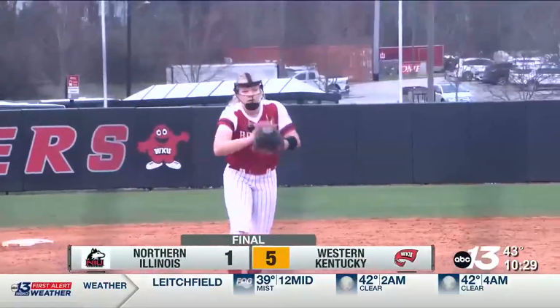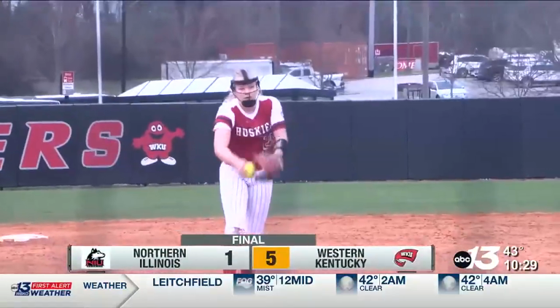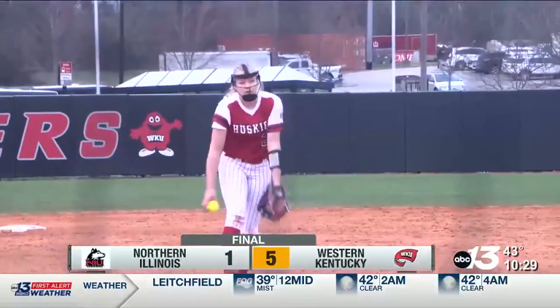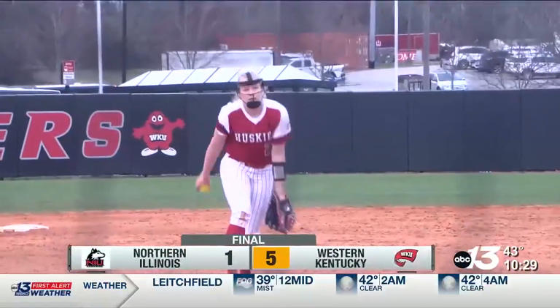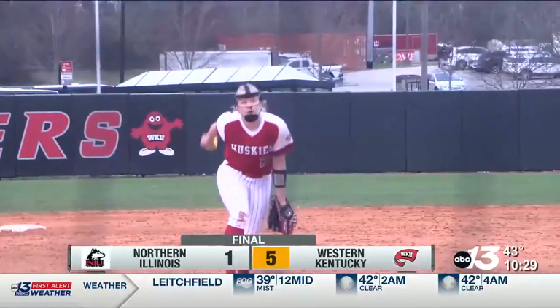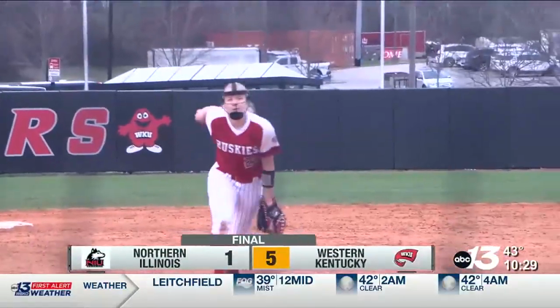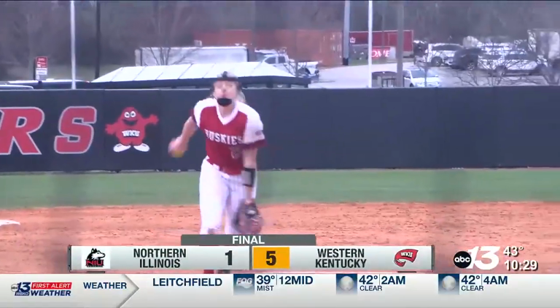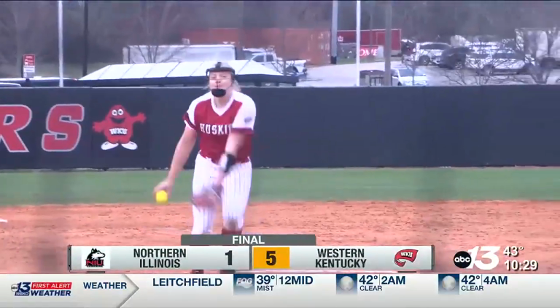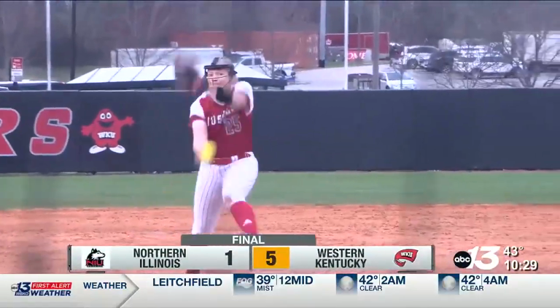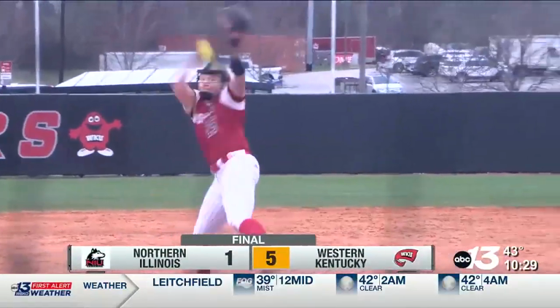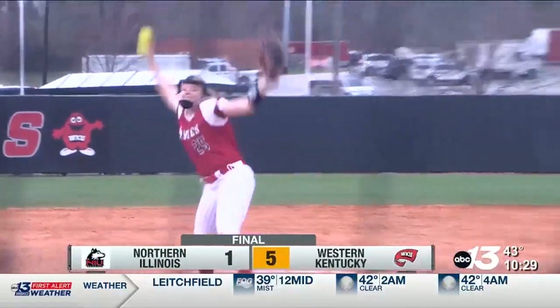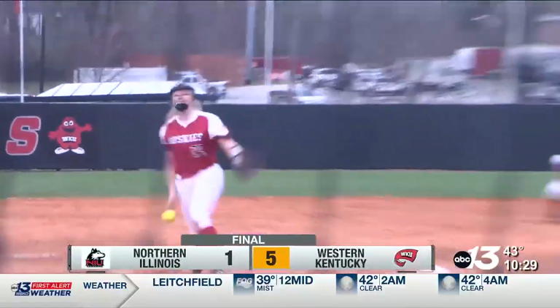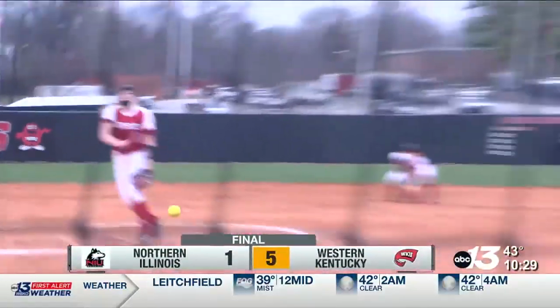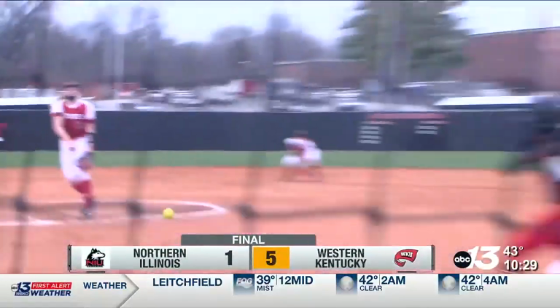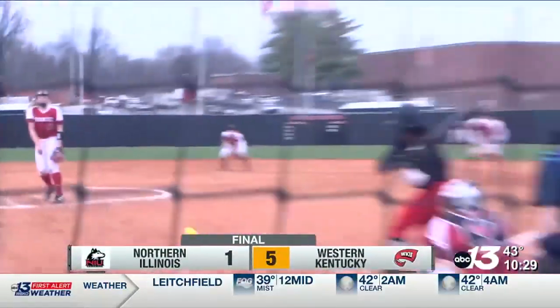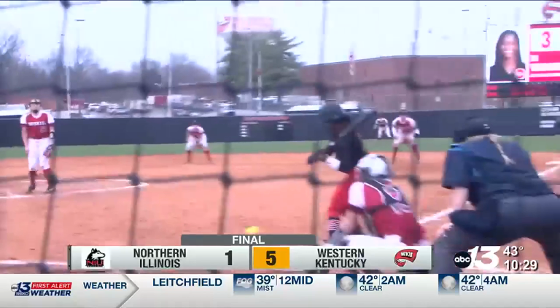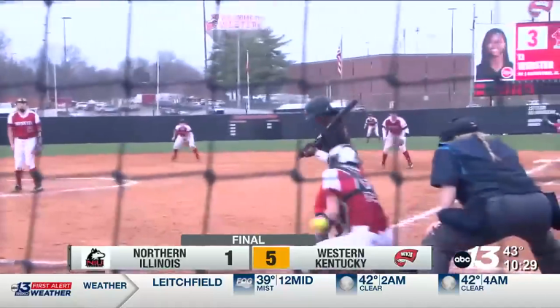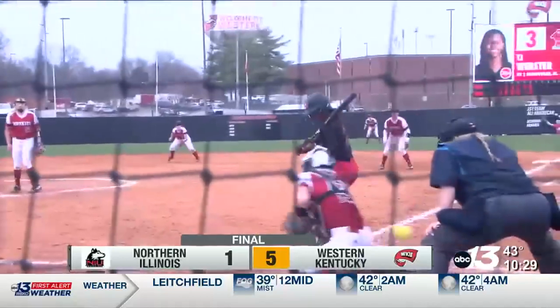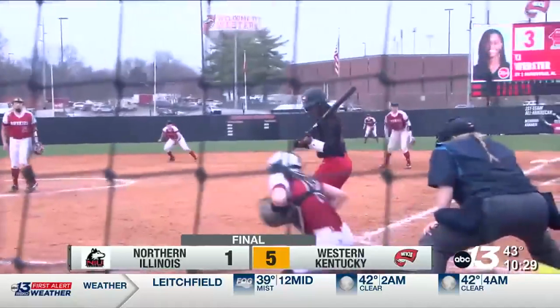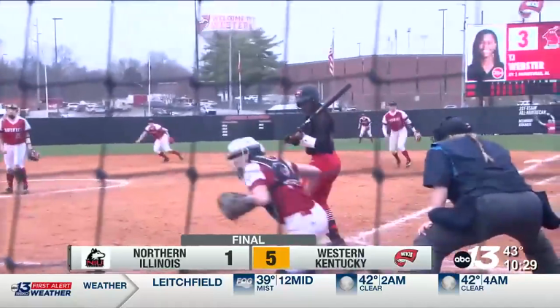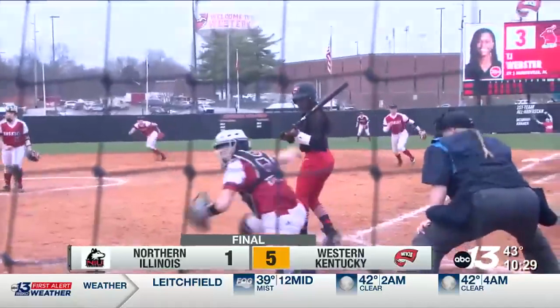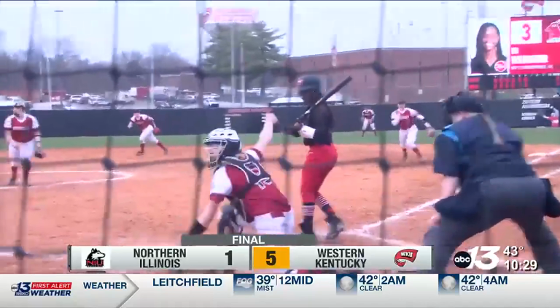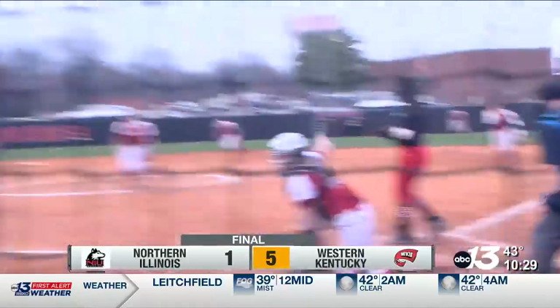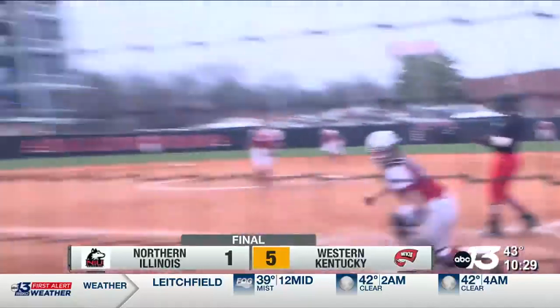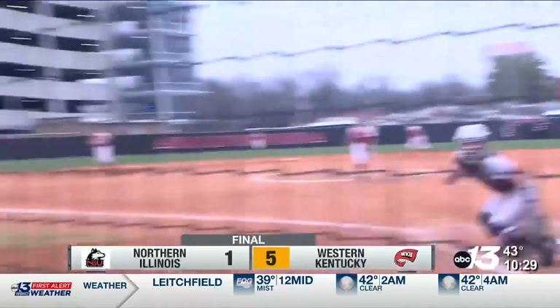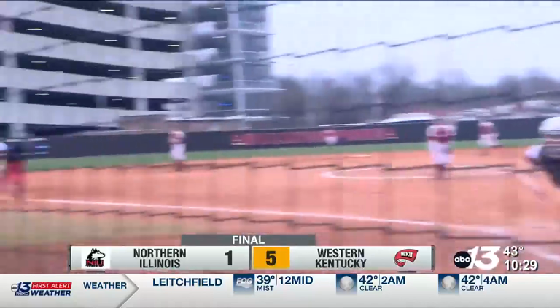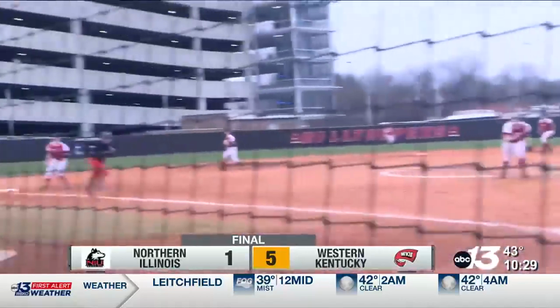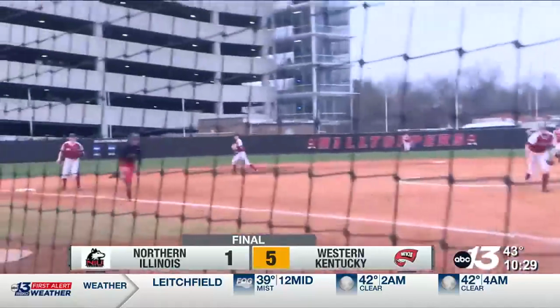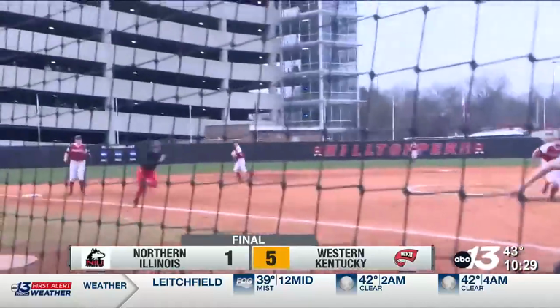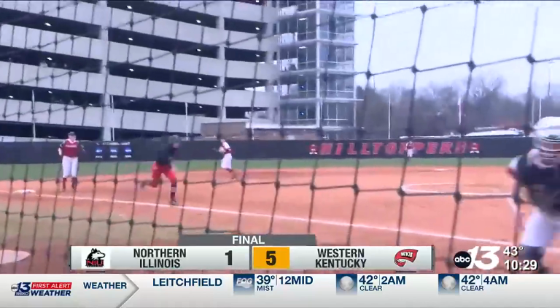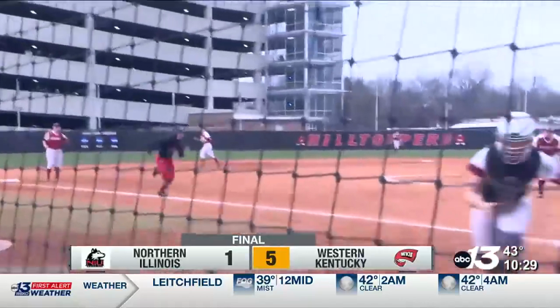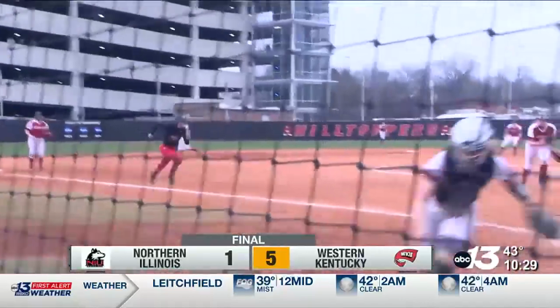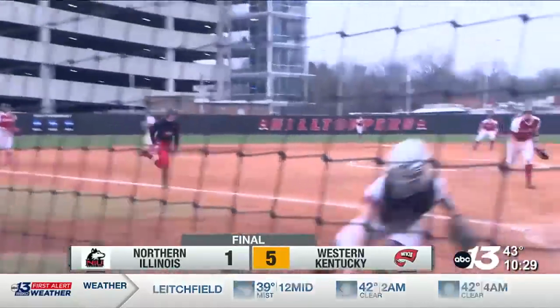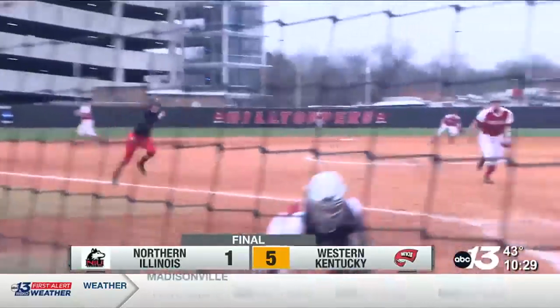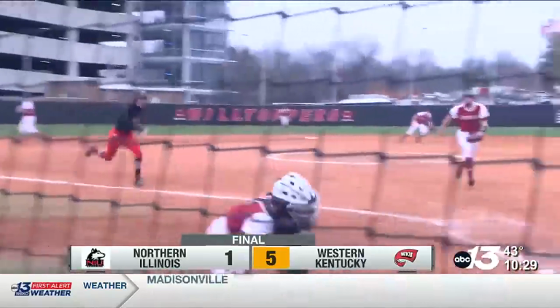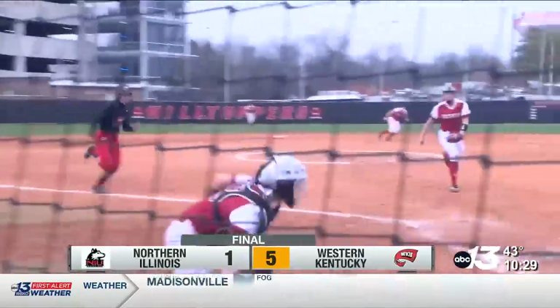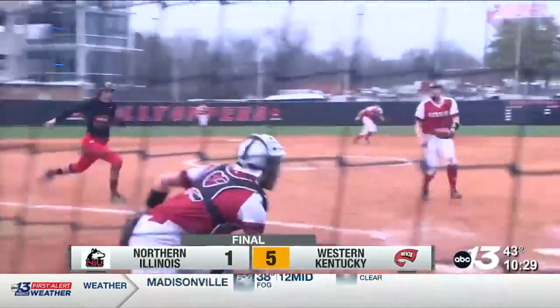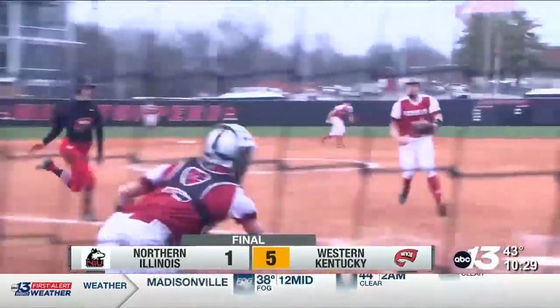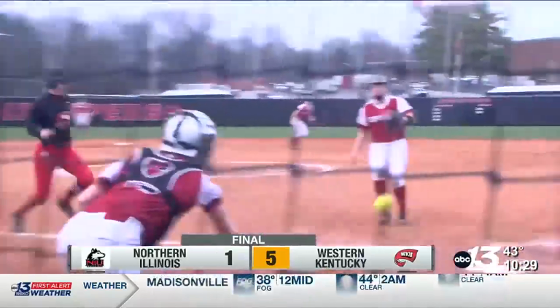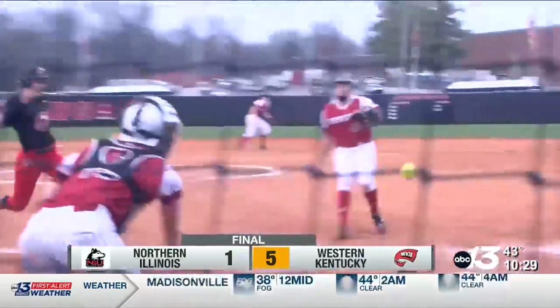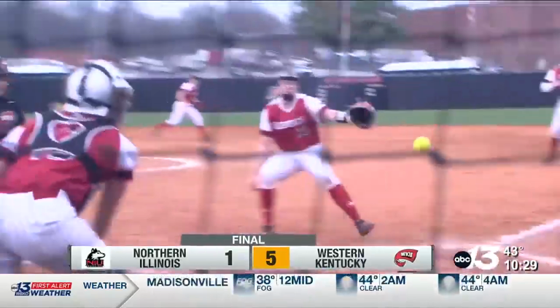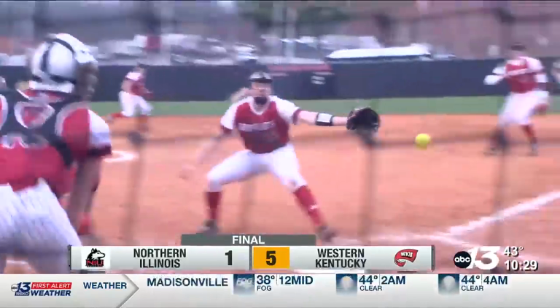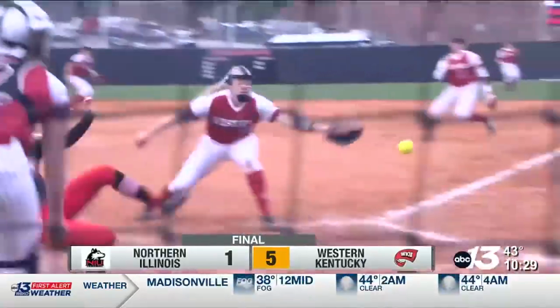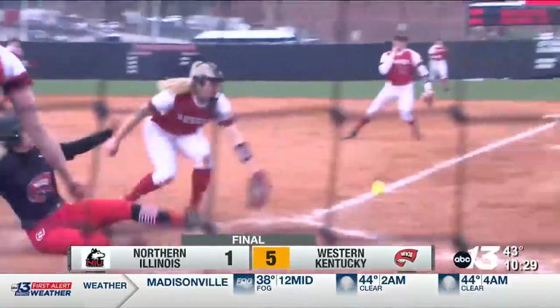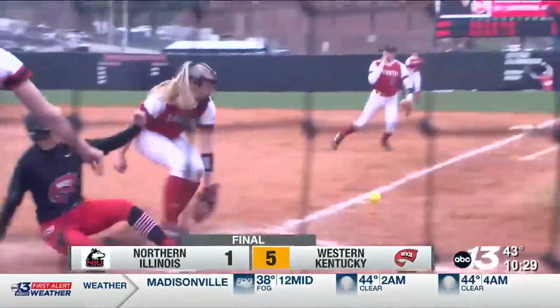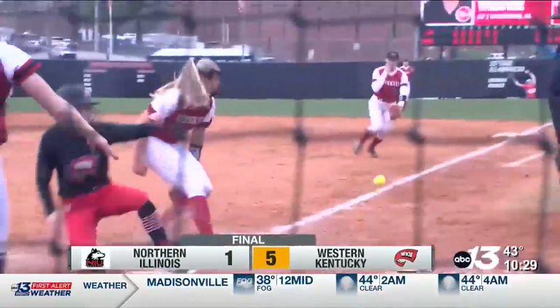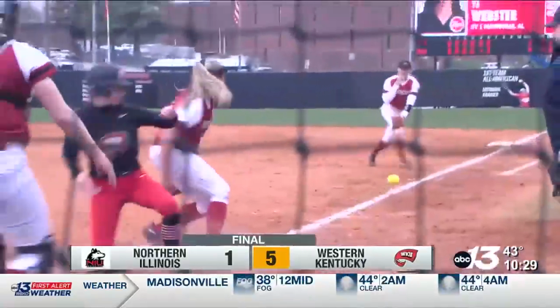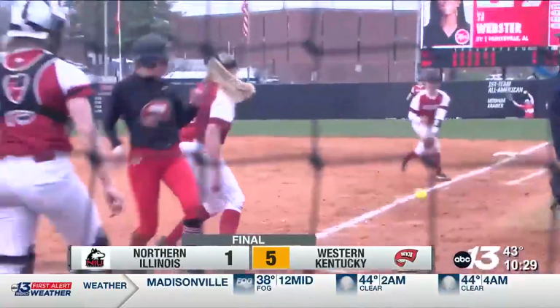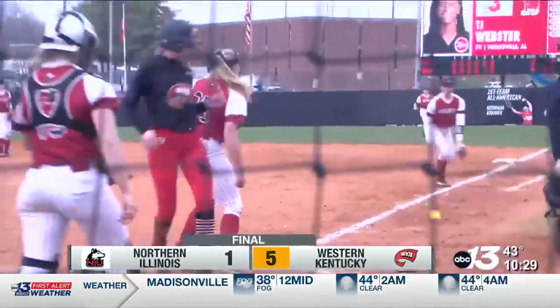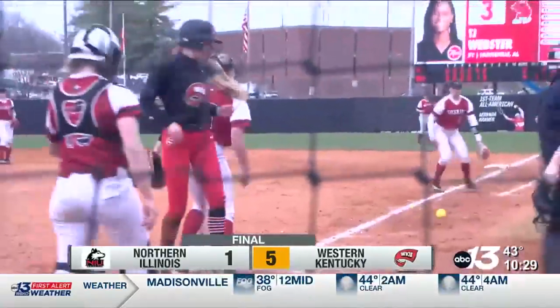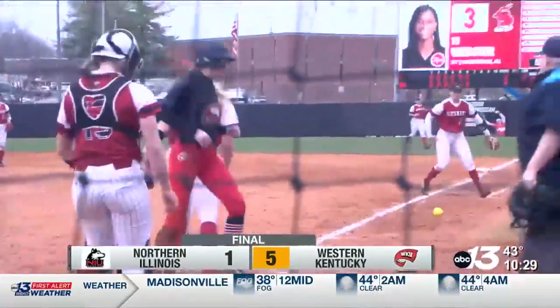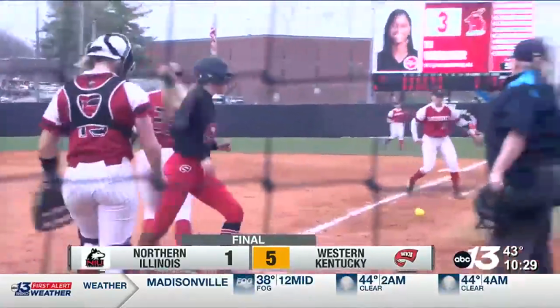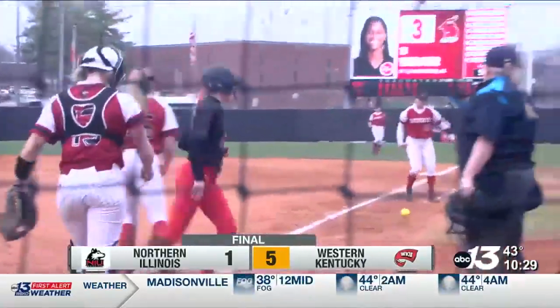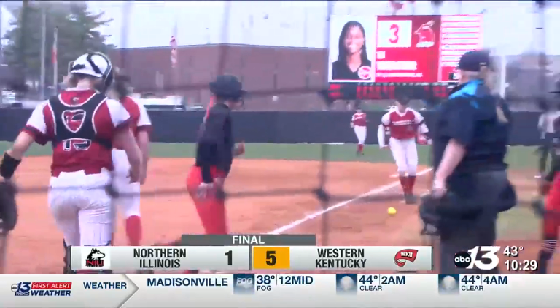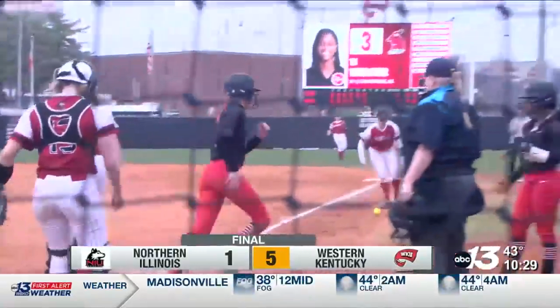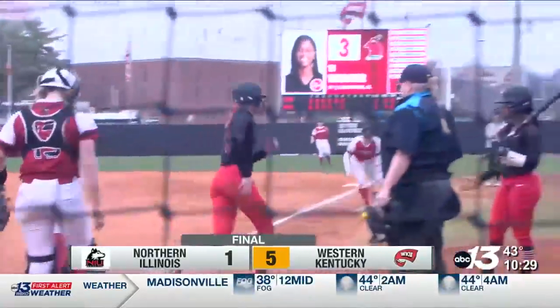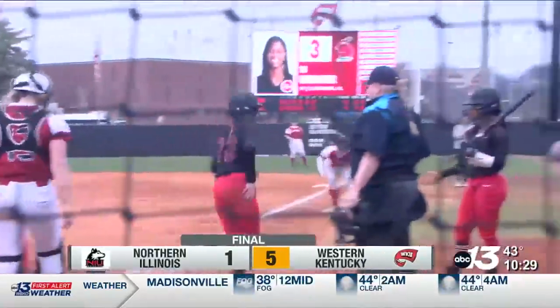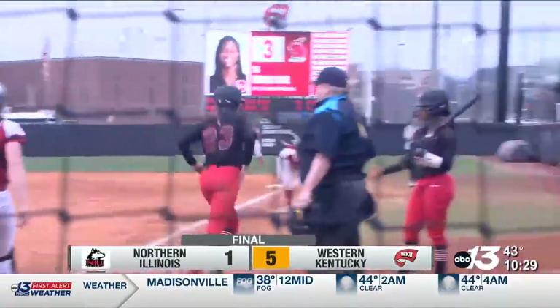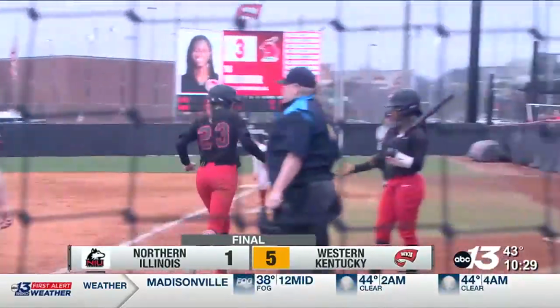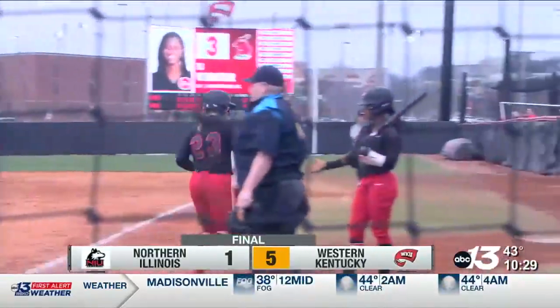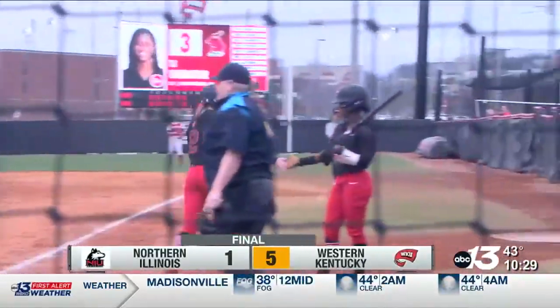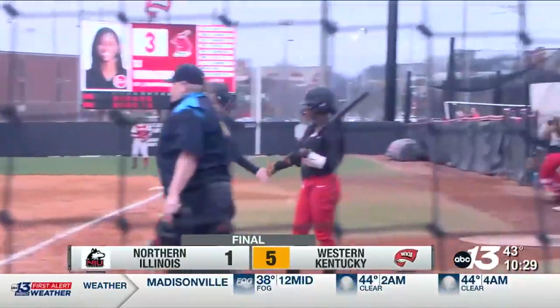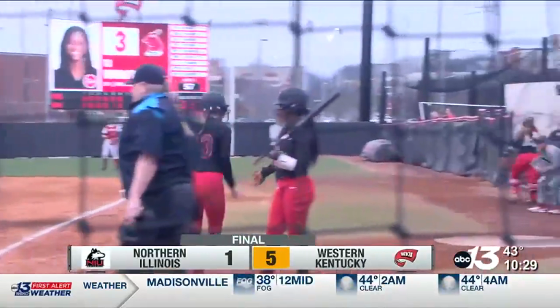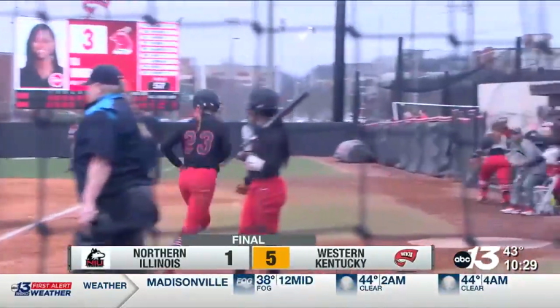The Hilltoppers will be back in action starting tomorrow at 12:30 for a rematch with Northern Illinois, followed by a matchup with Southern Illinois.